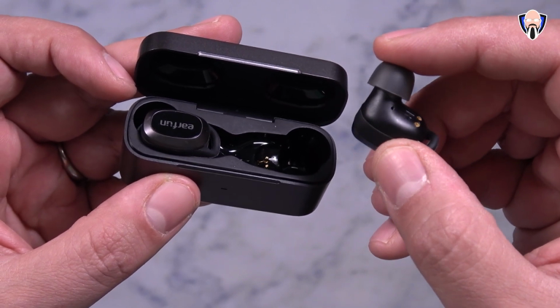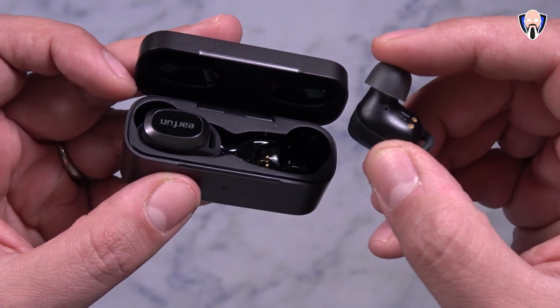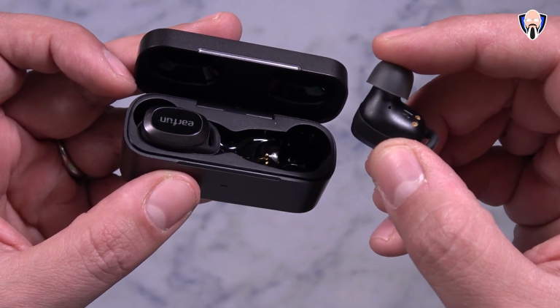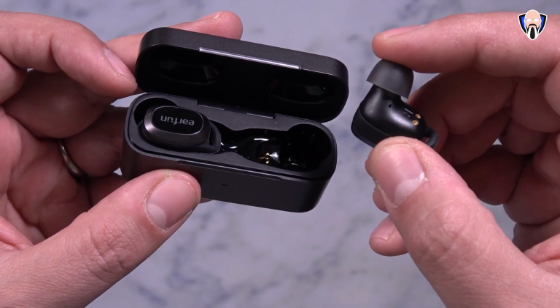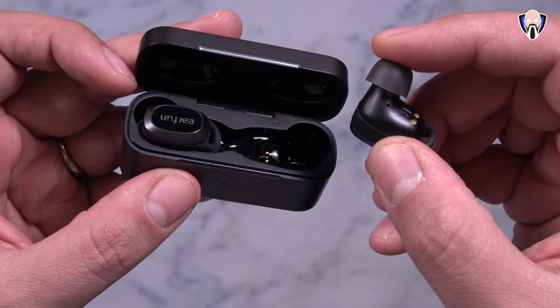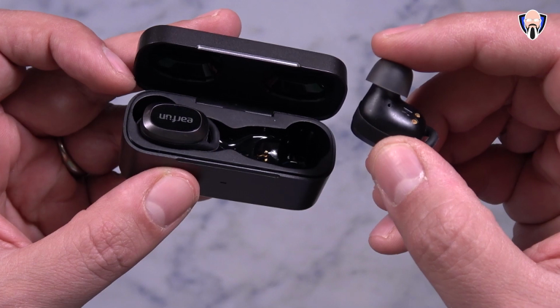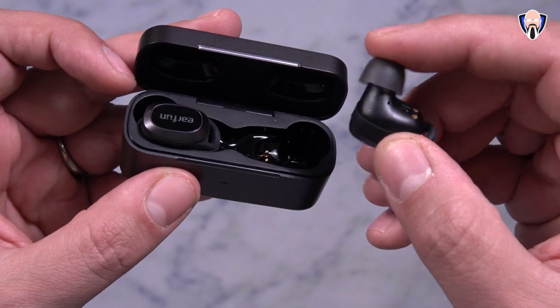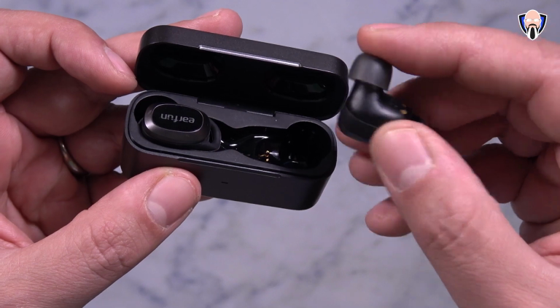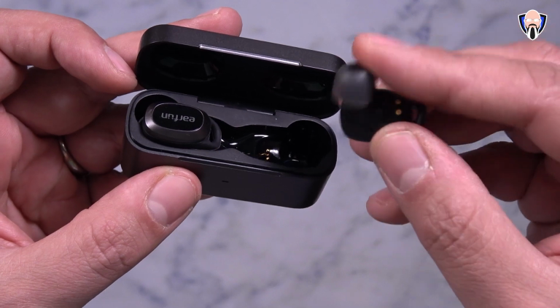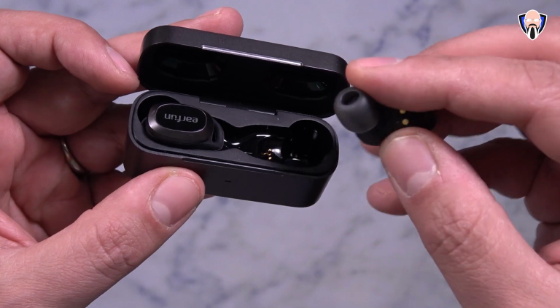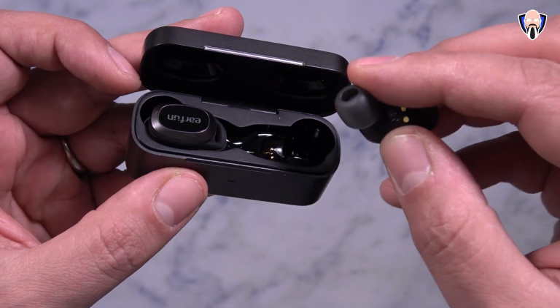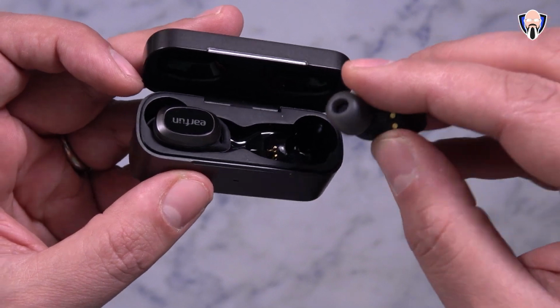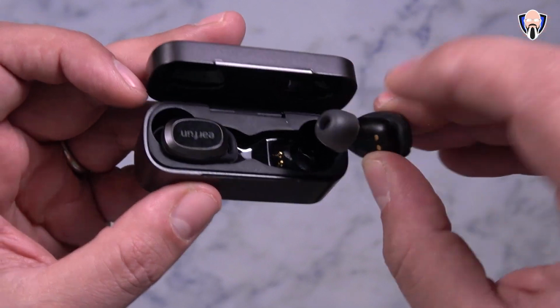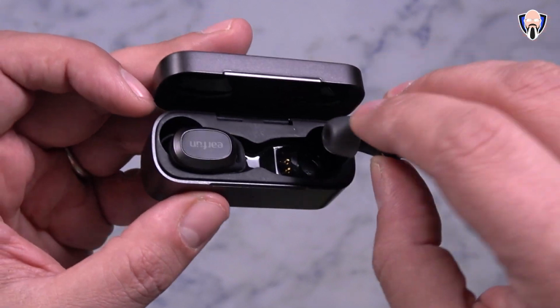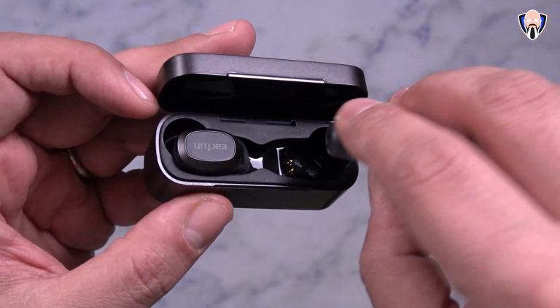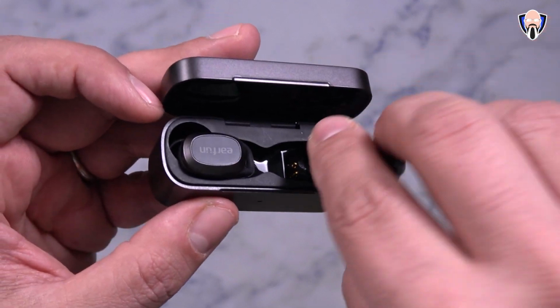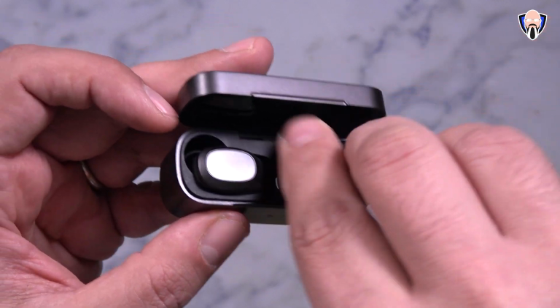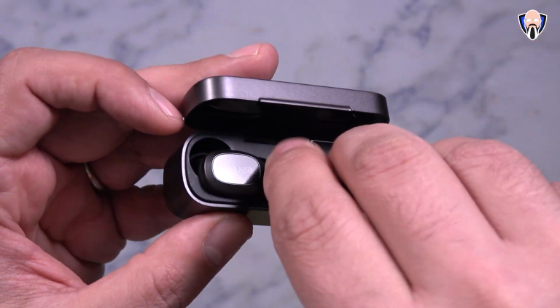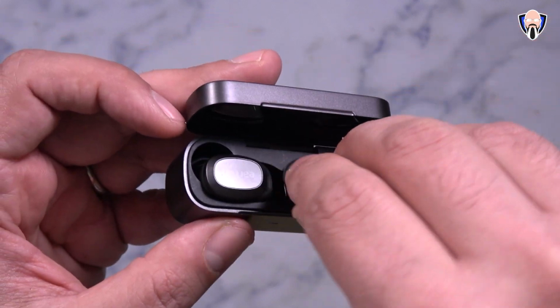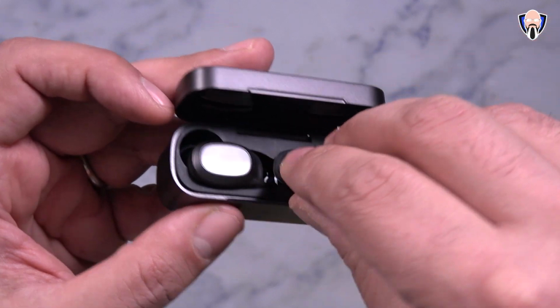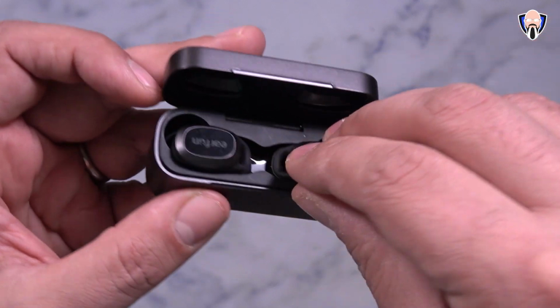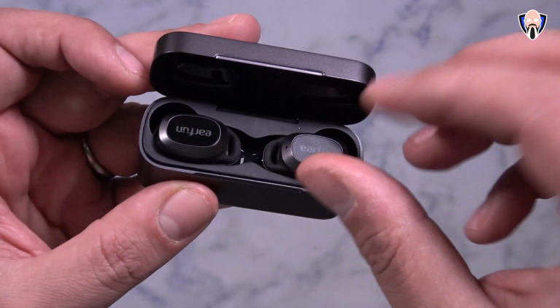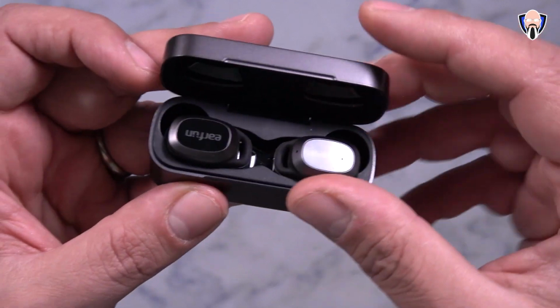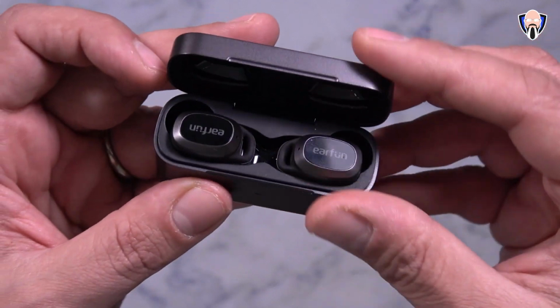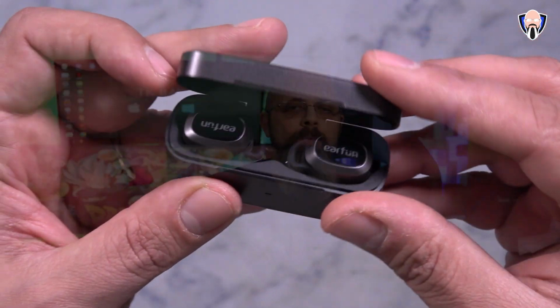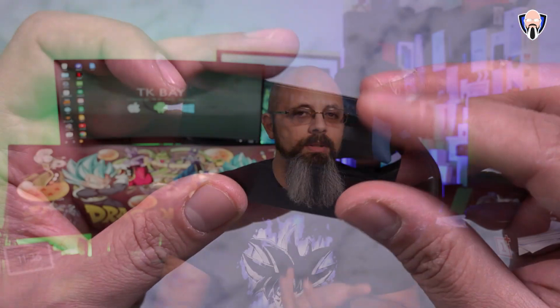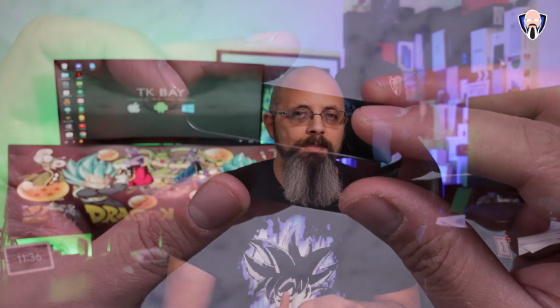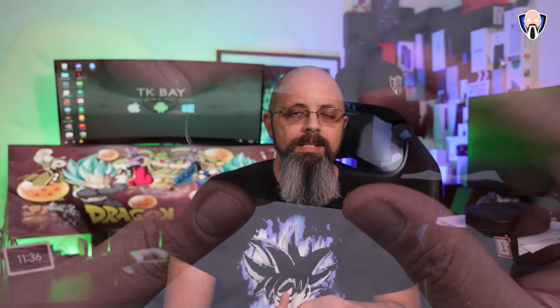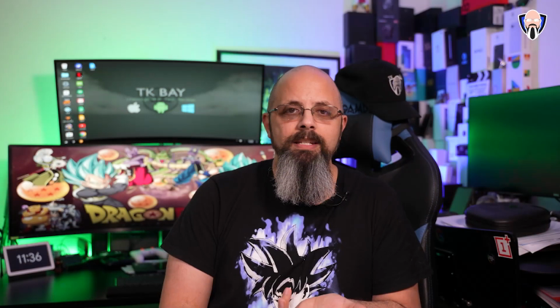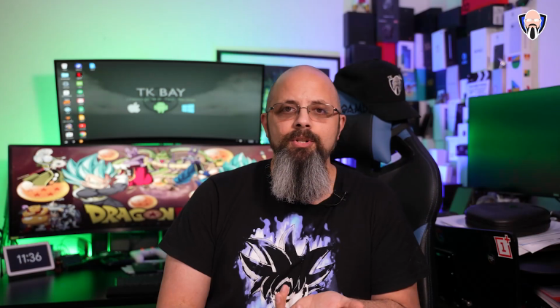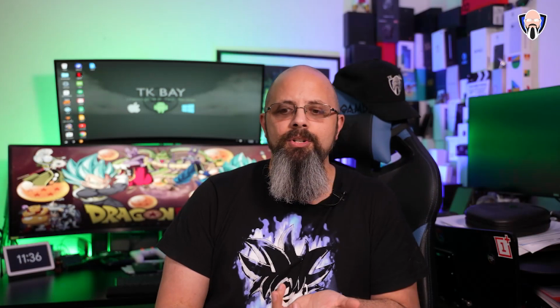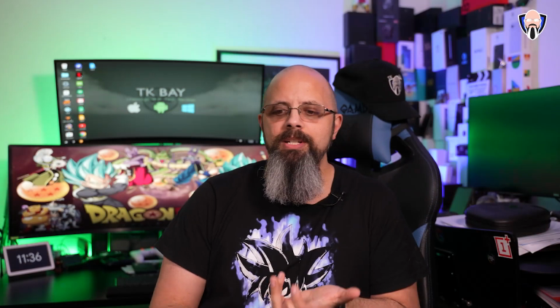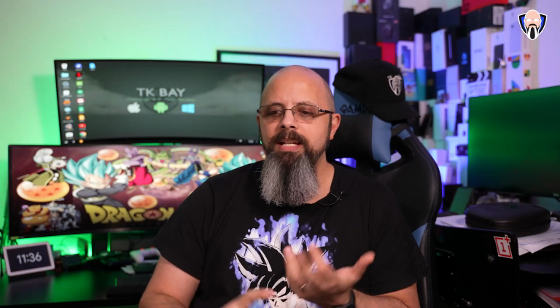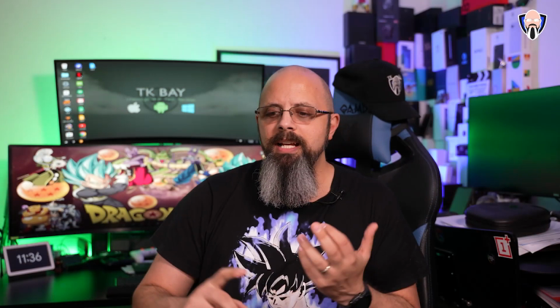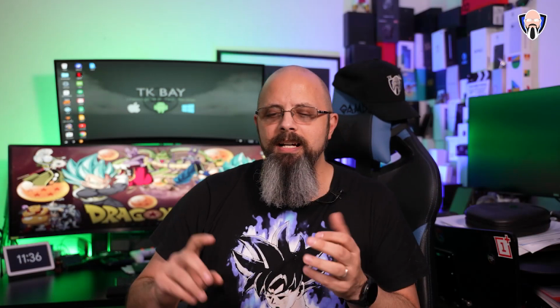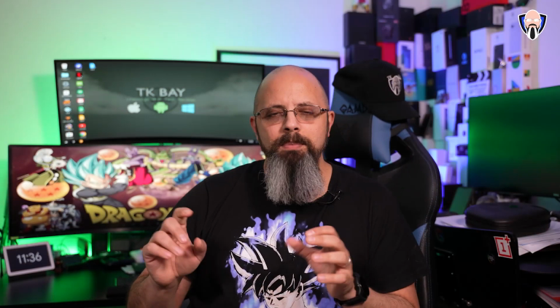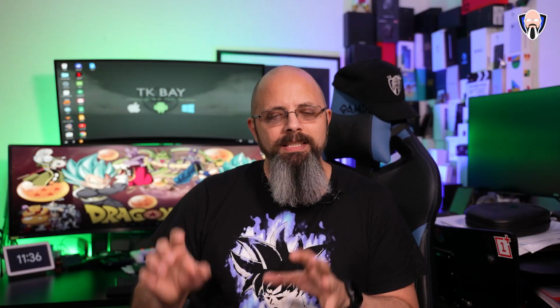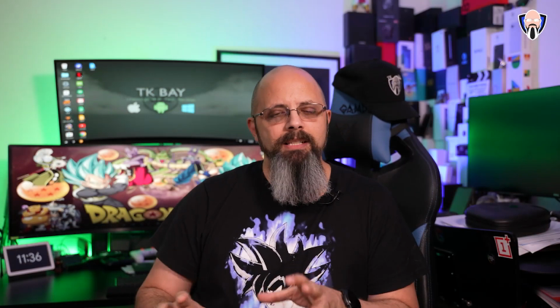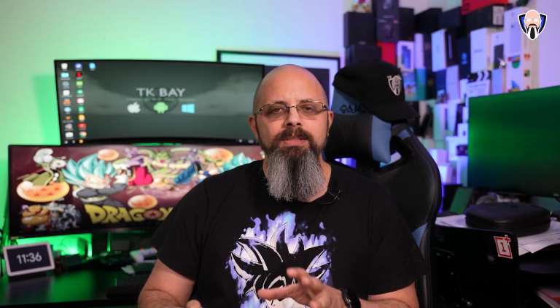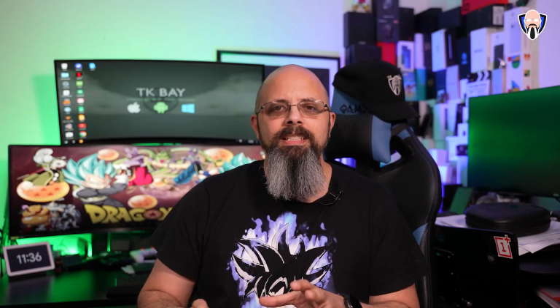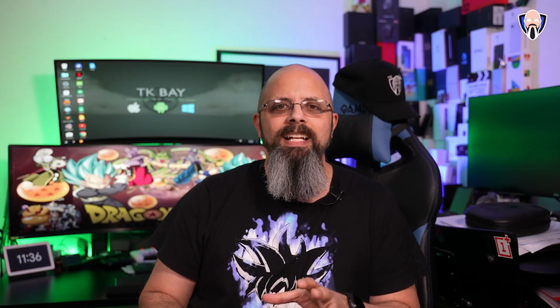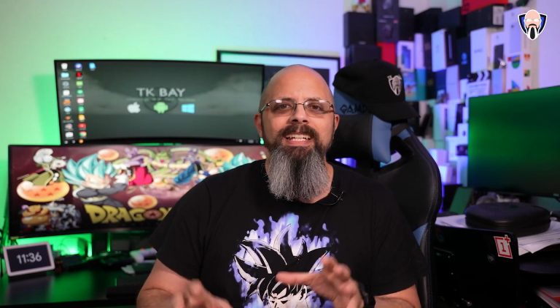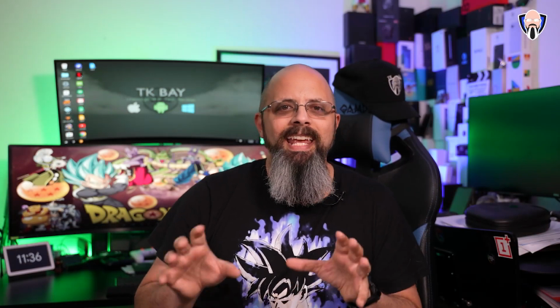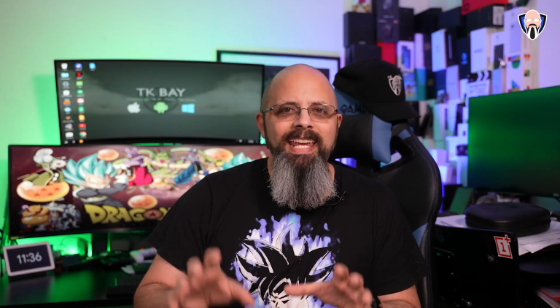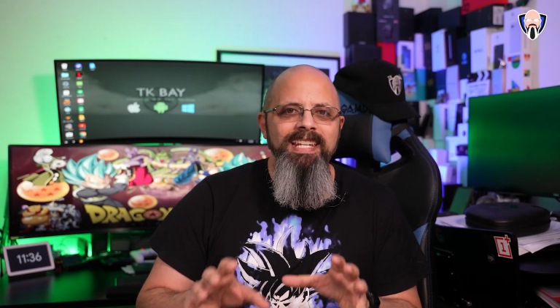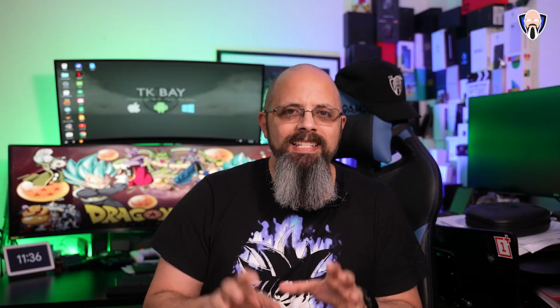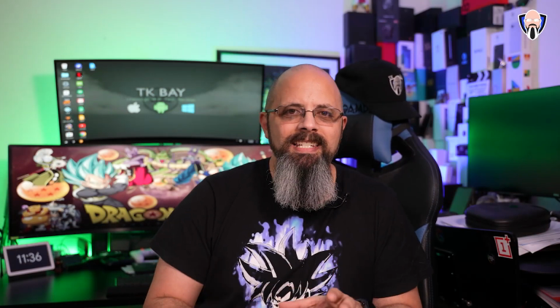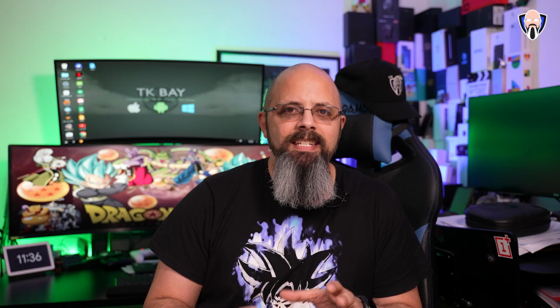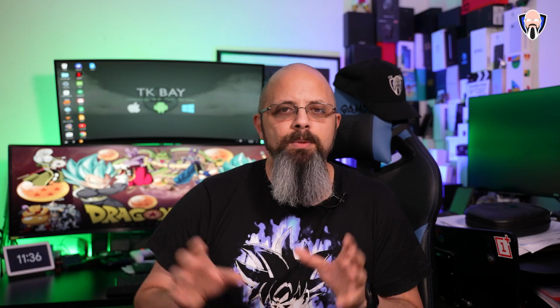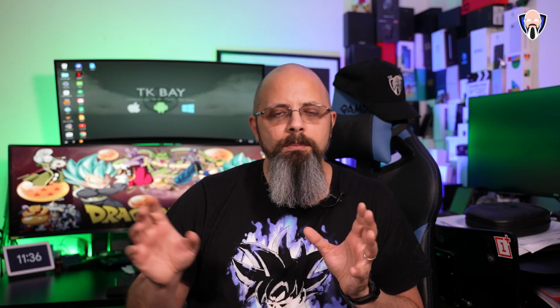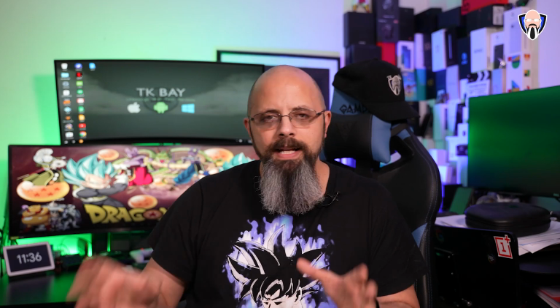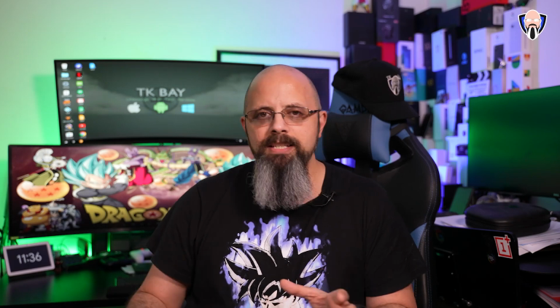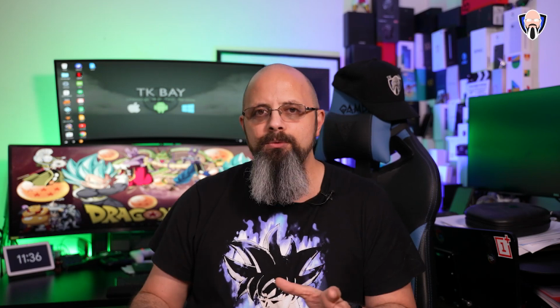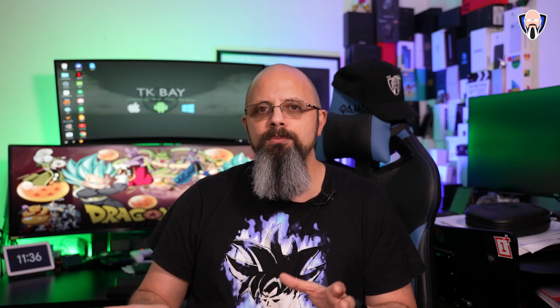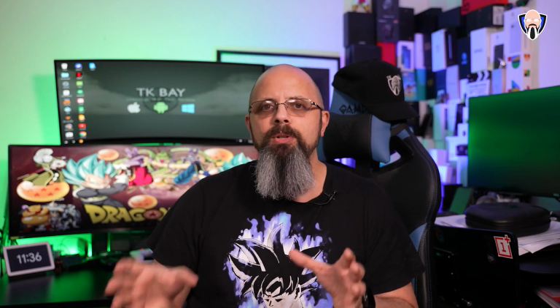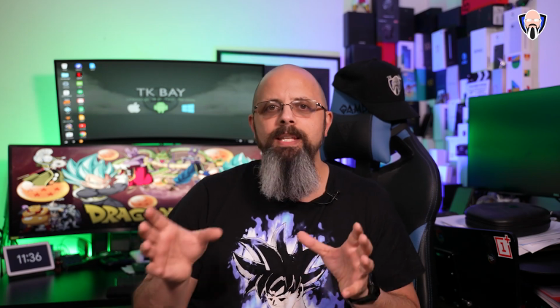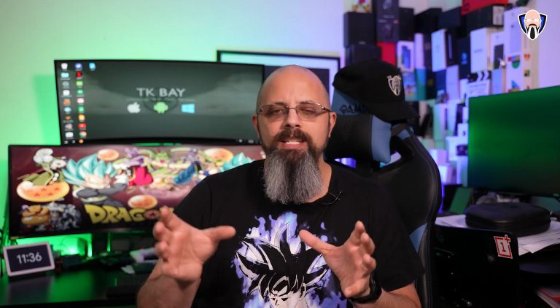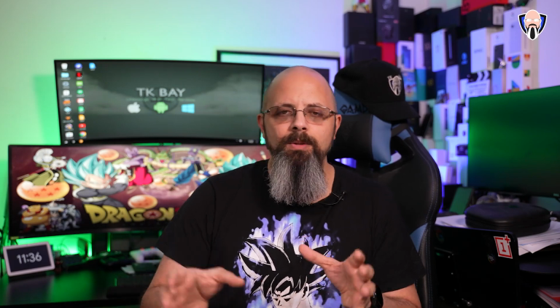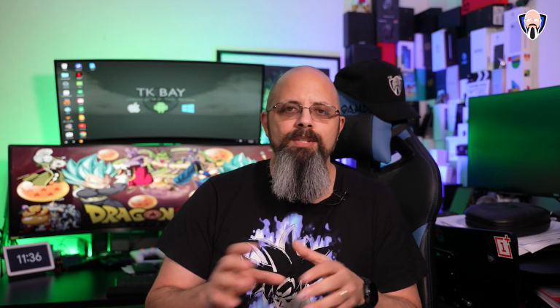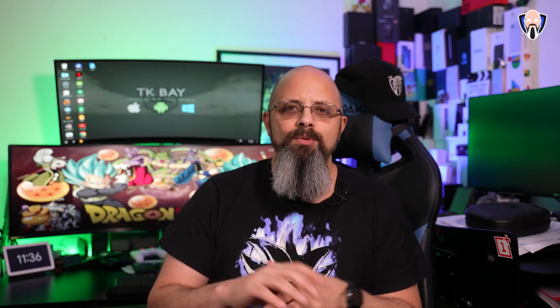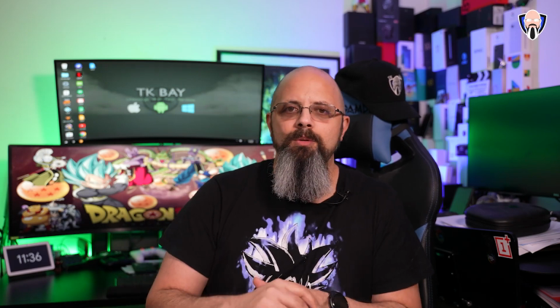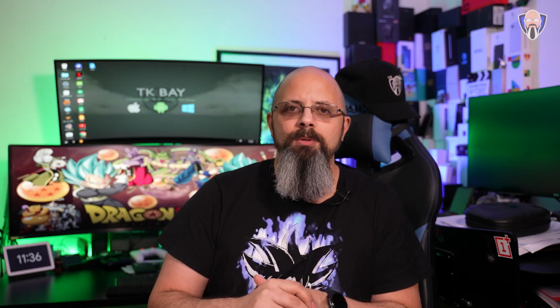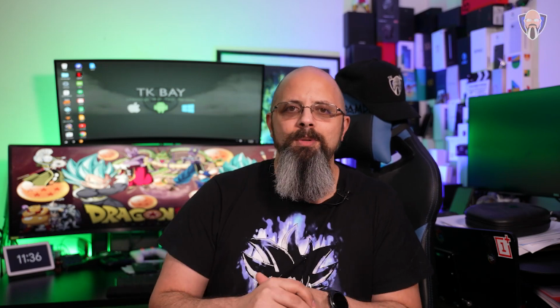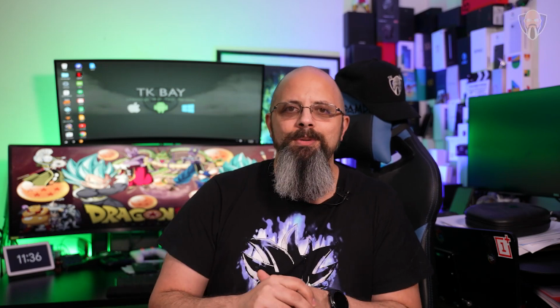Namely gesture control, wireless charging in the case, USB-C charging, and not only that, ANC with pass-through mode as well as normal mode.